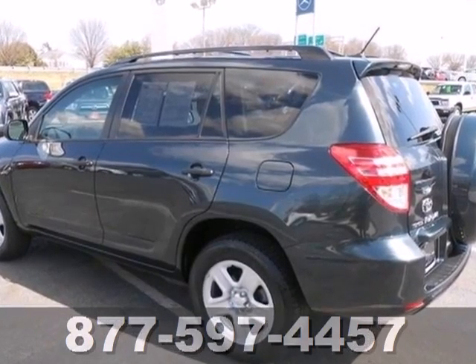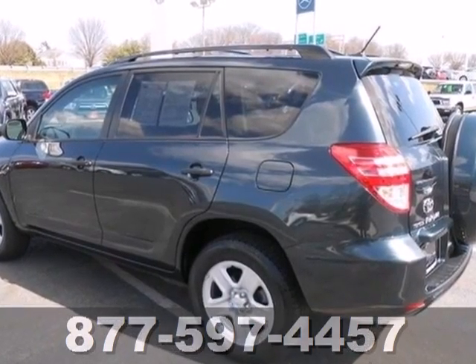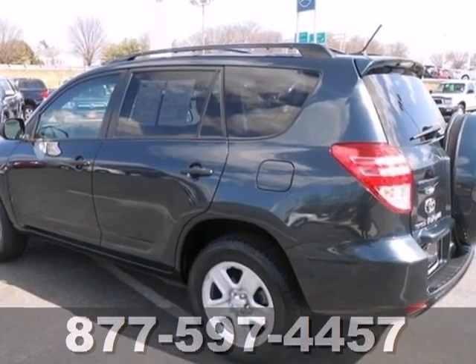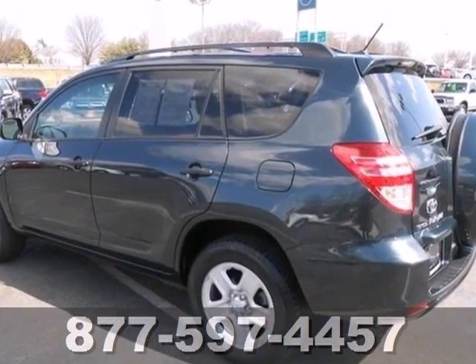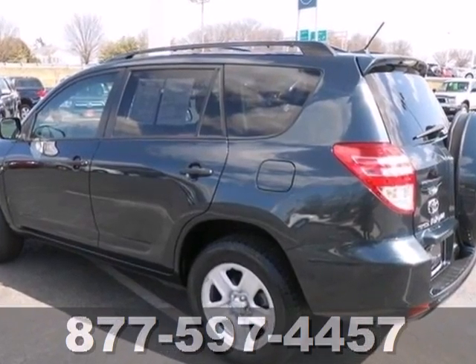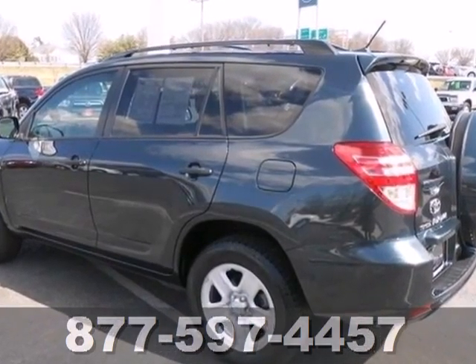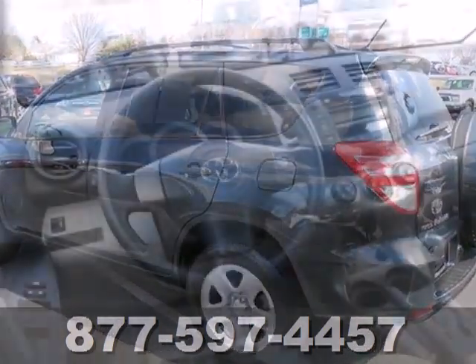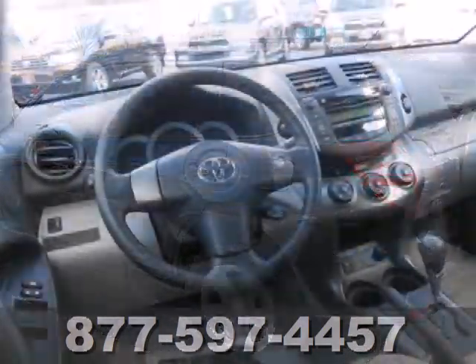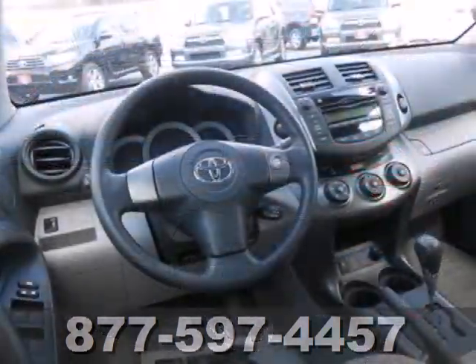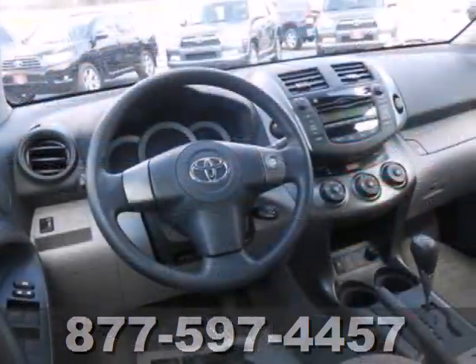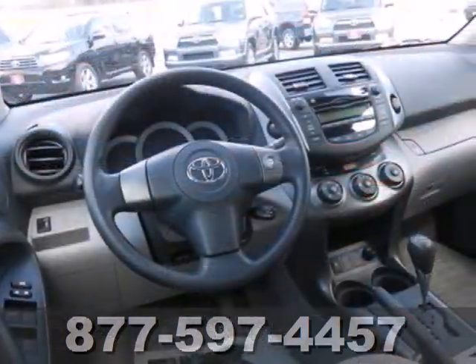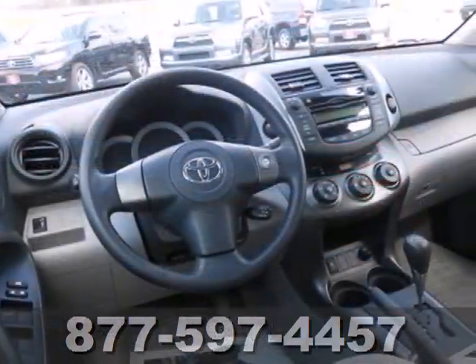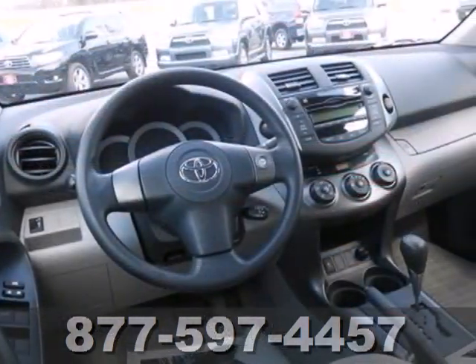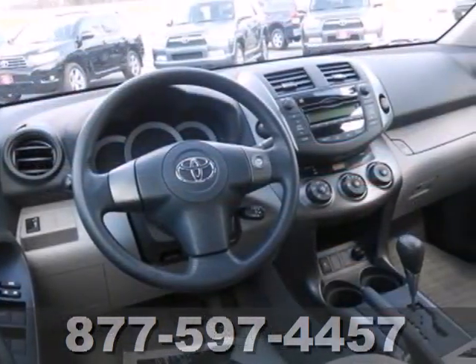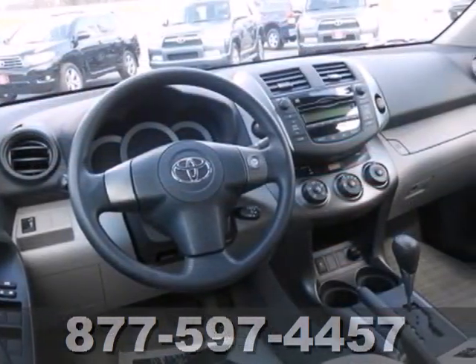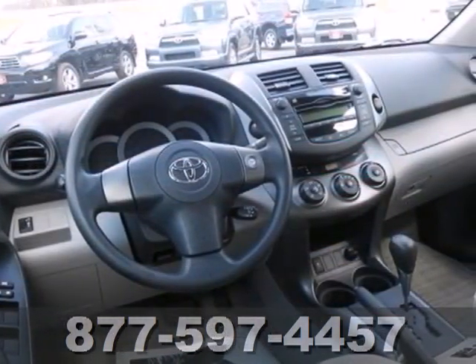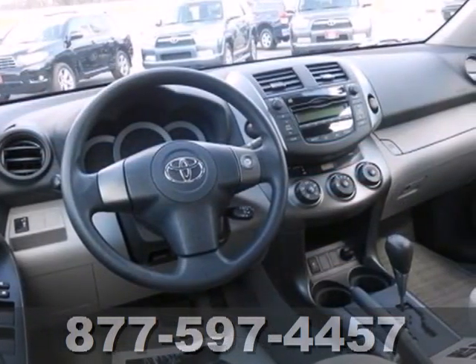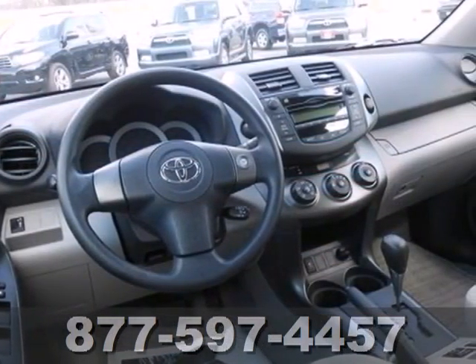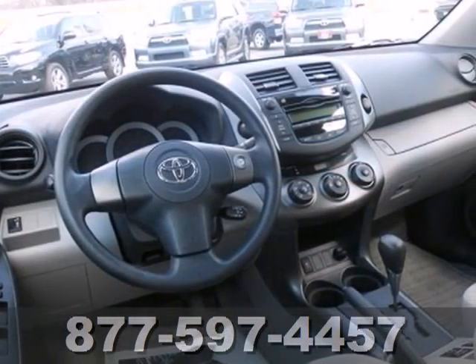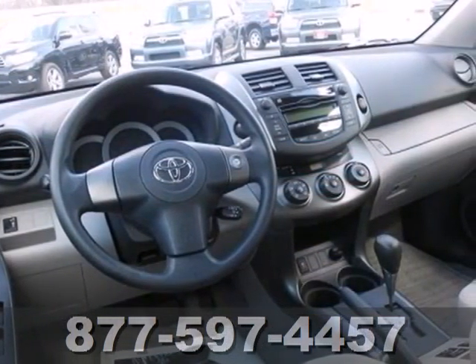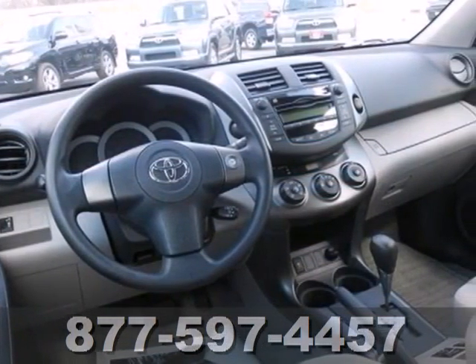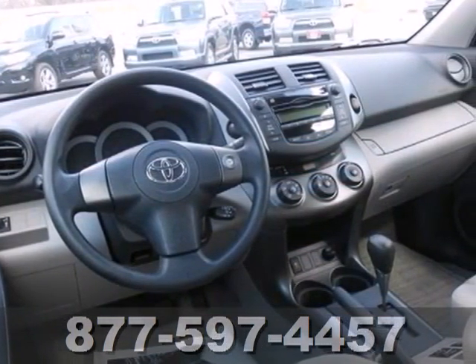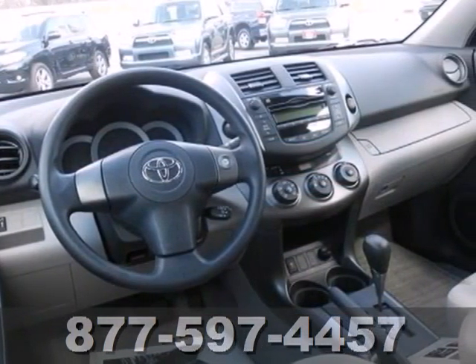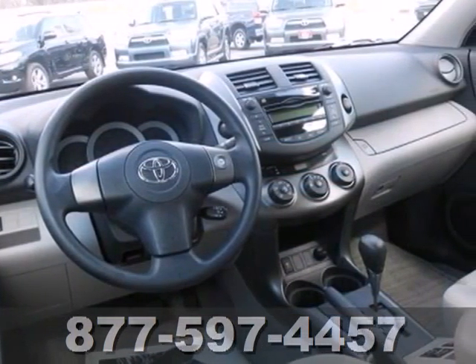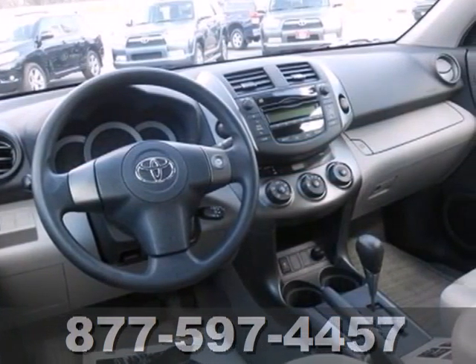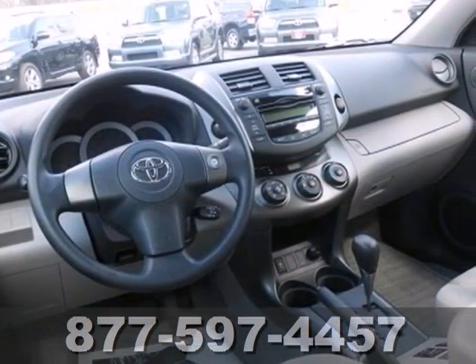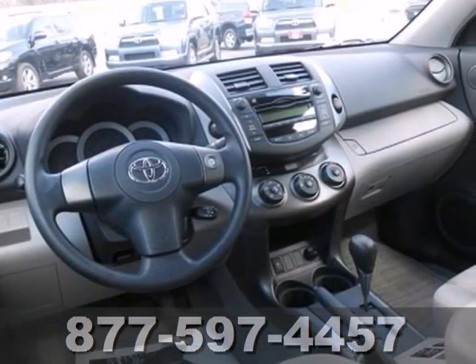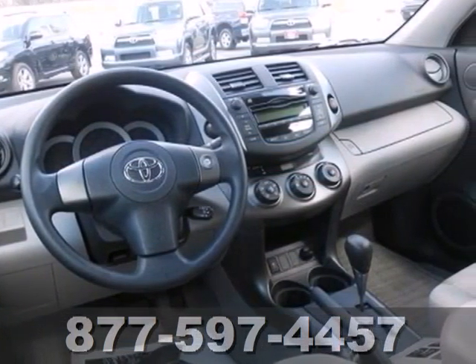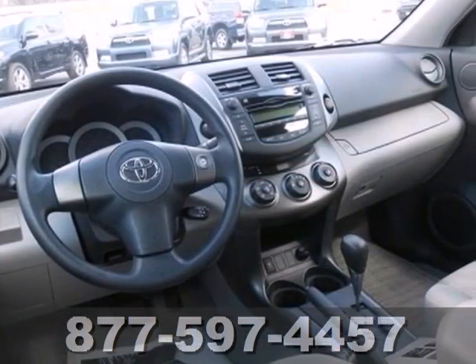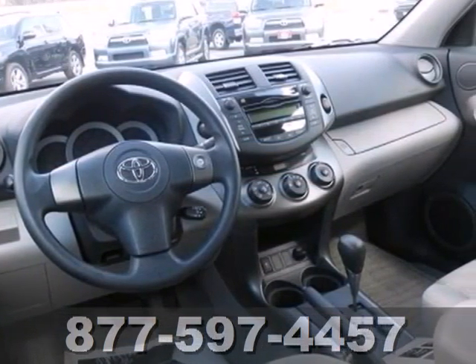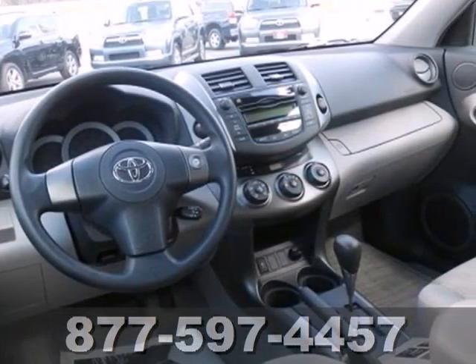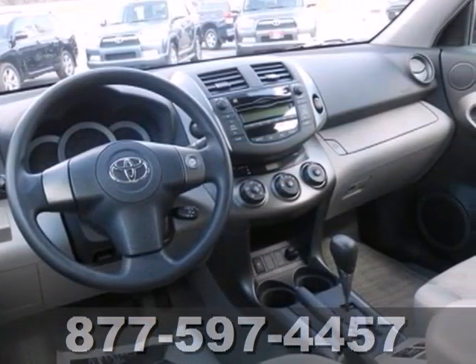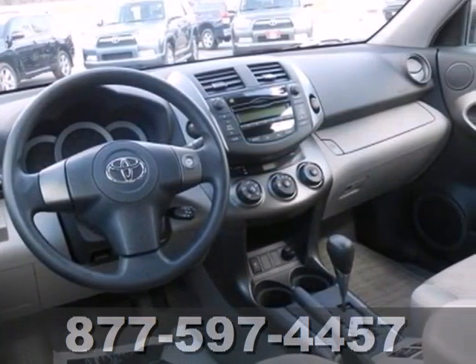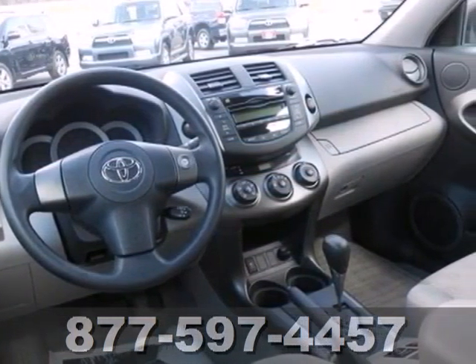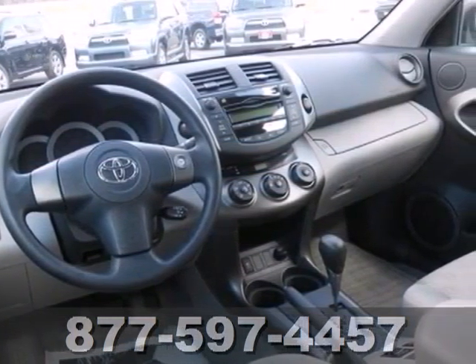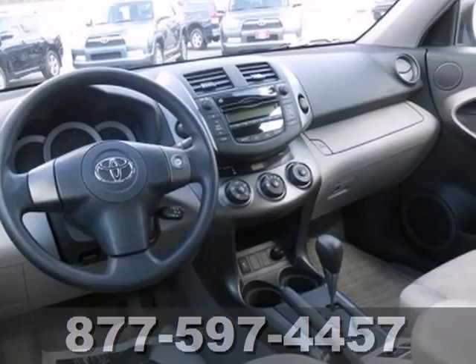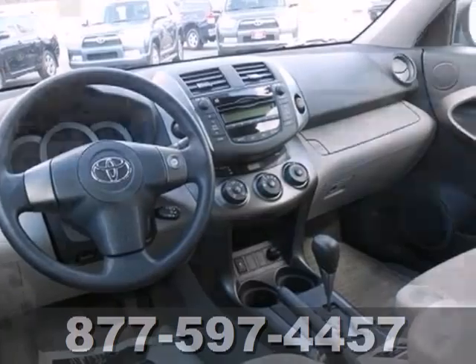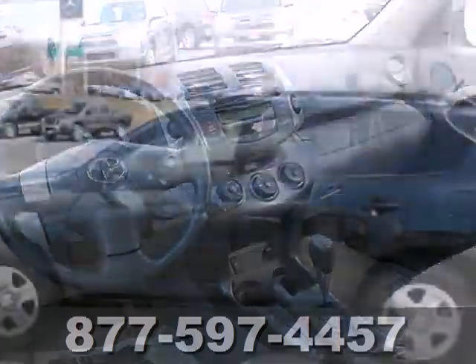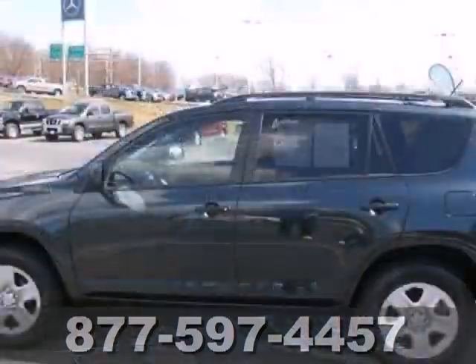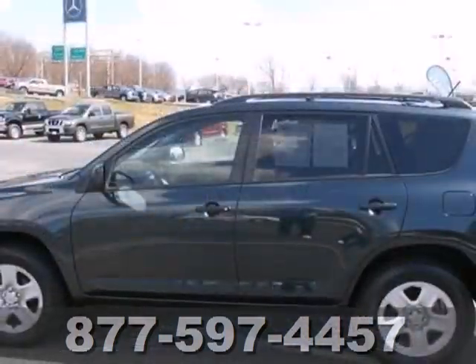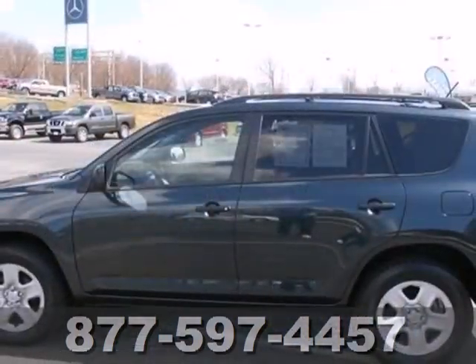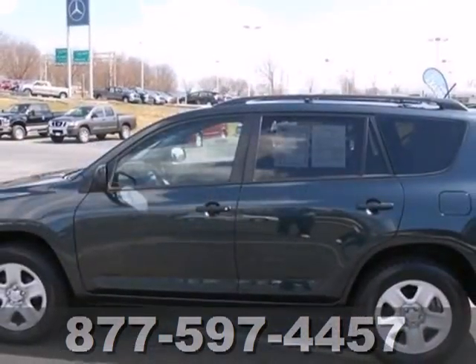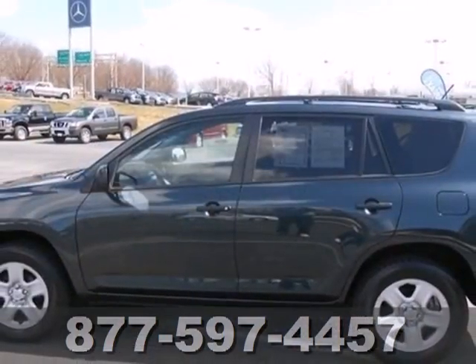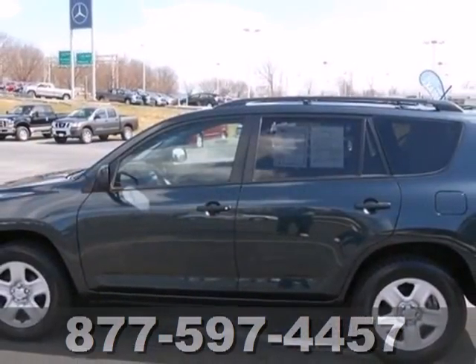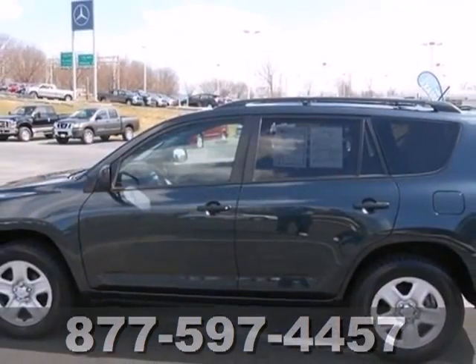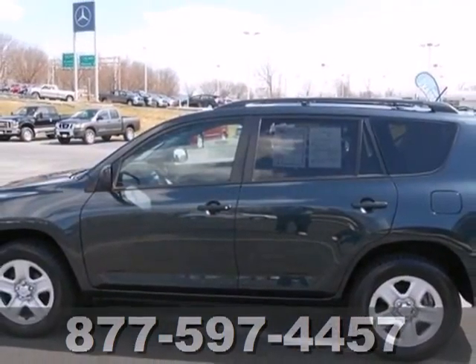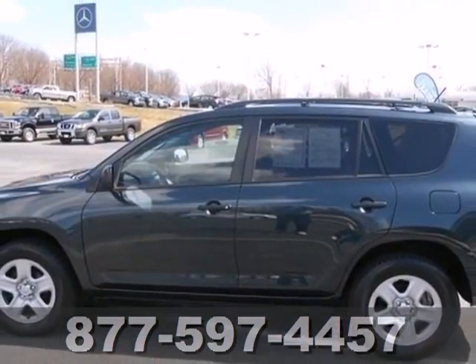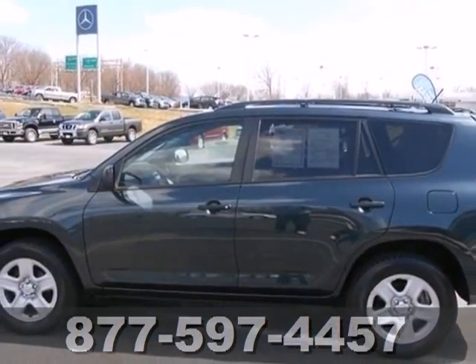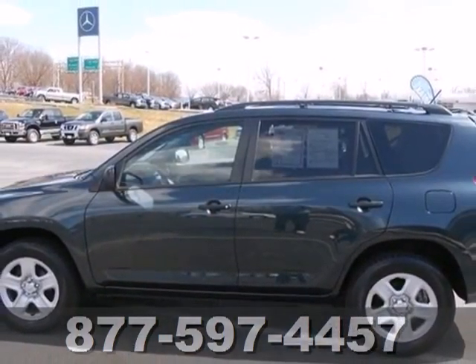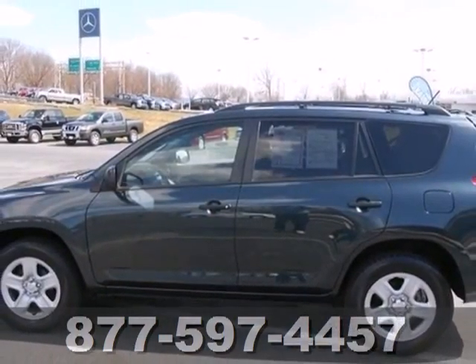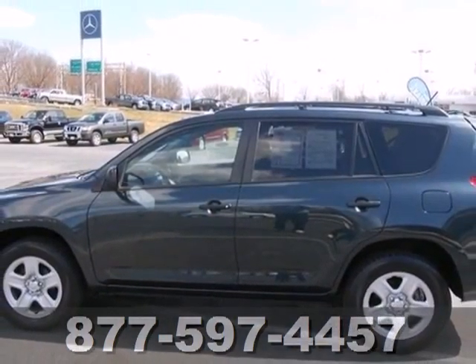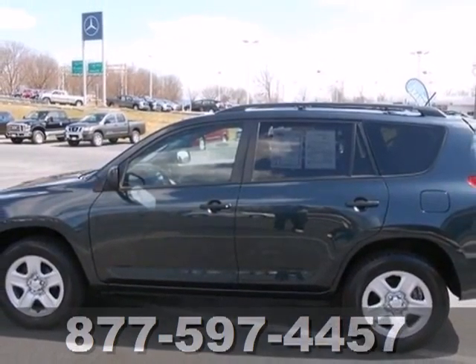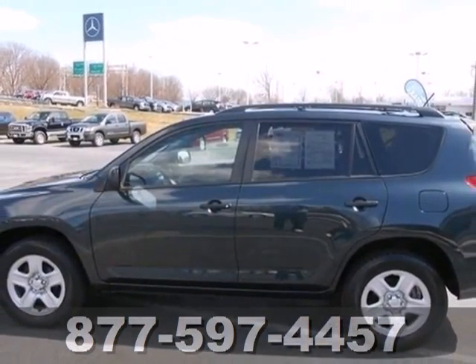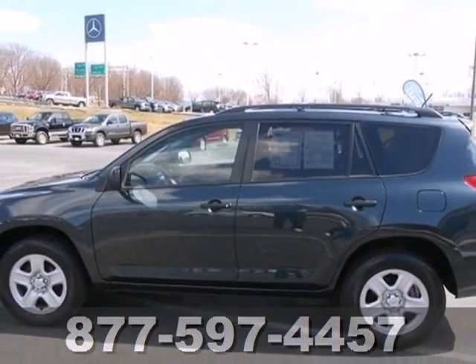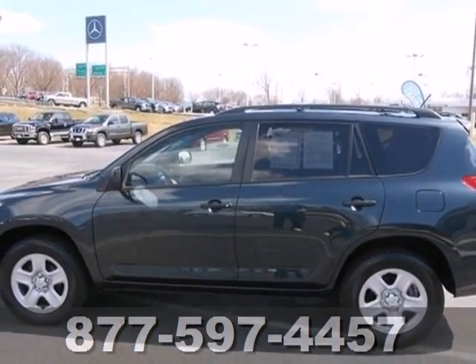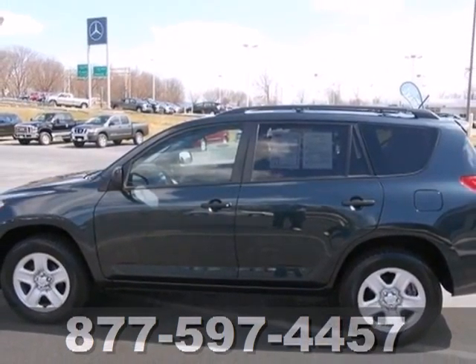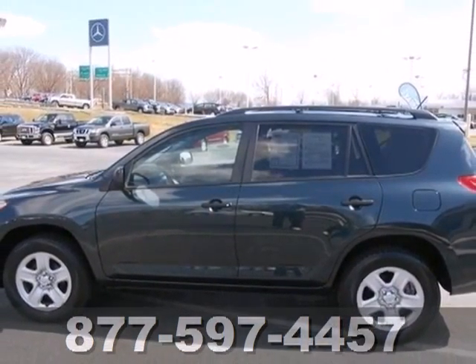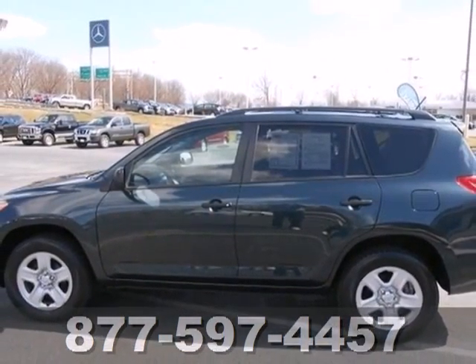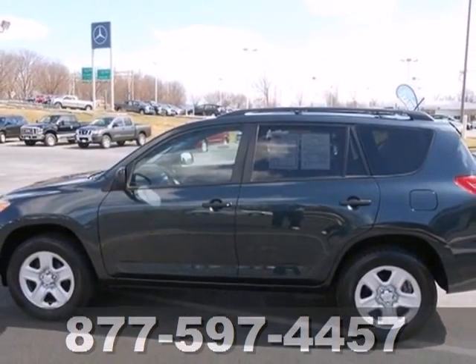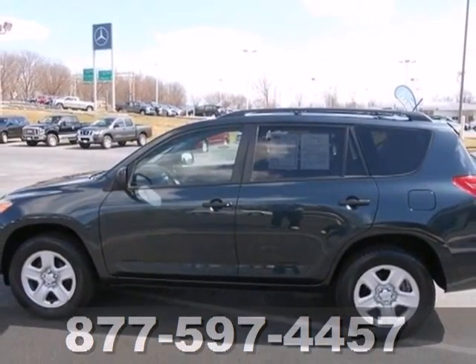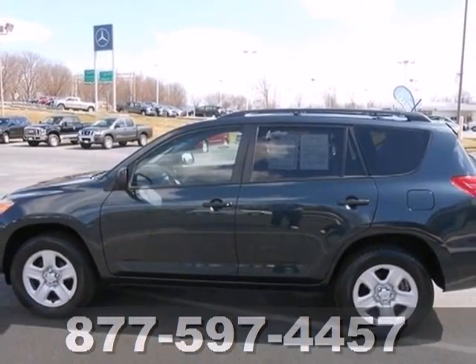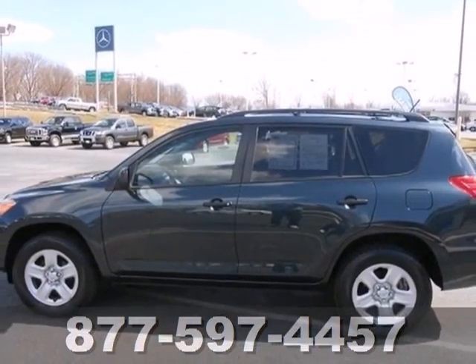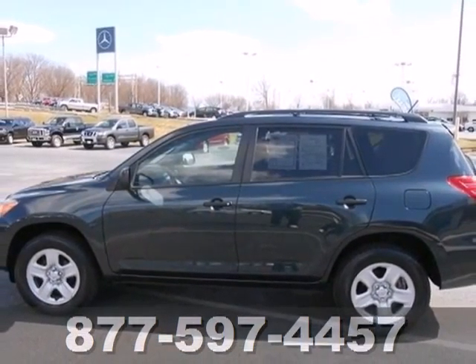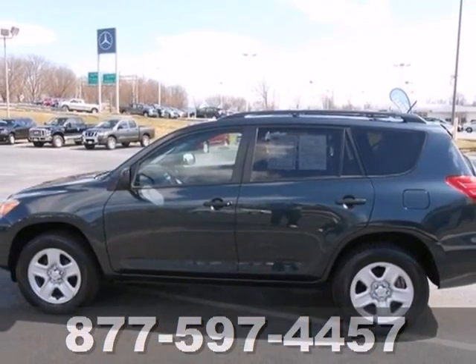Inside the sporty and versatile RAV4, you'll find loads of room, sleek high-tech instrumentation, and wonderfully comfortable seats.